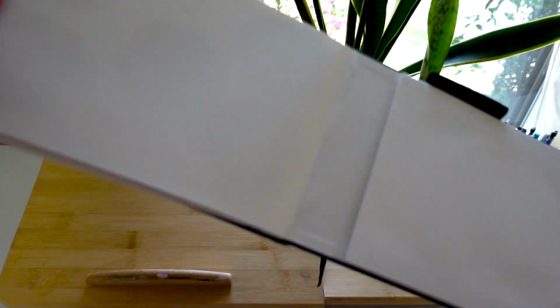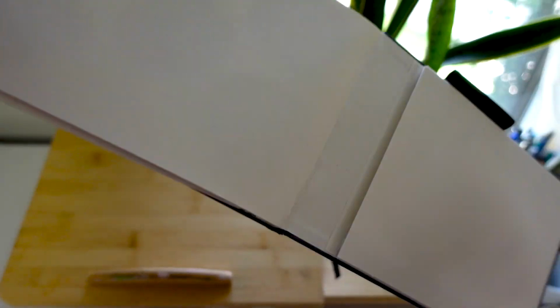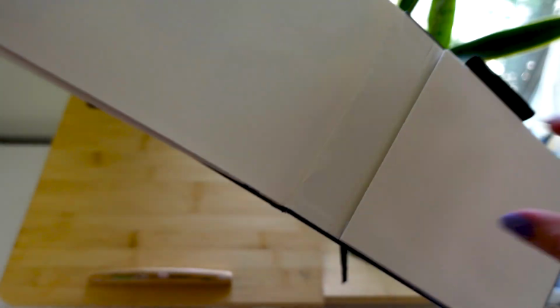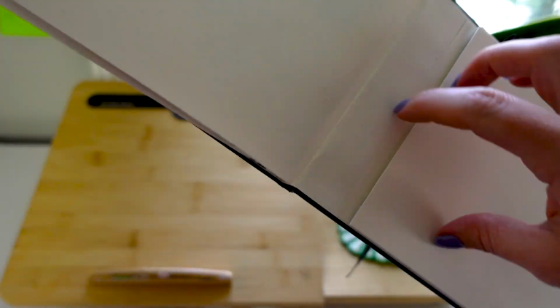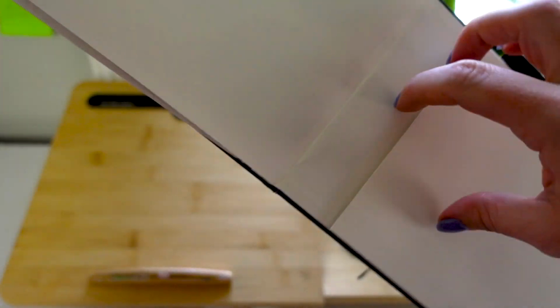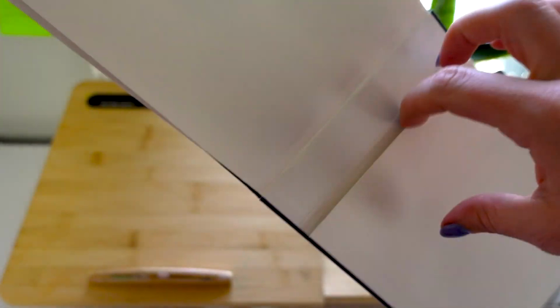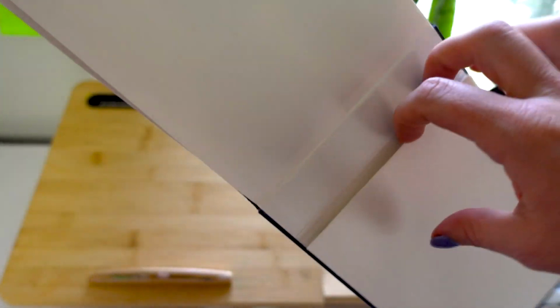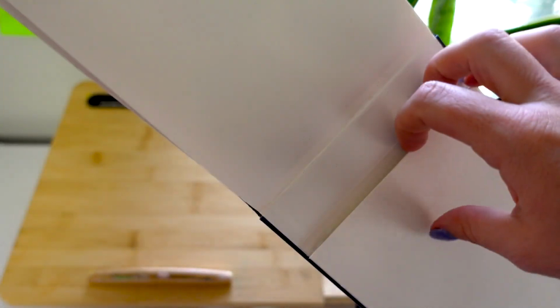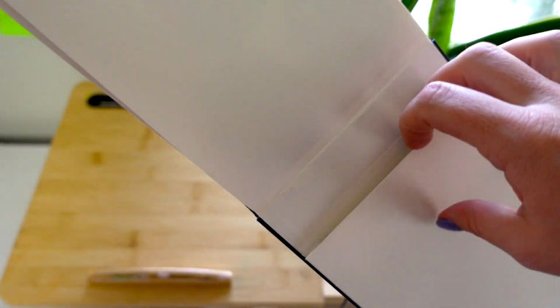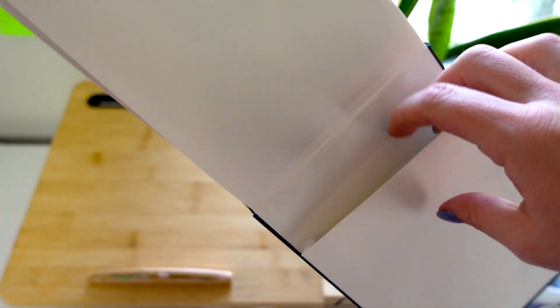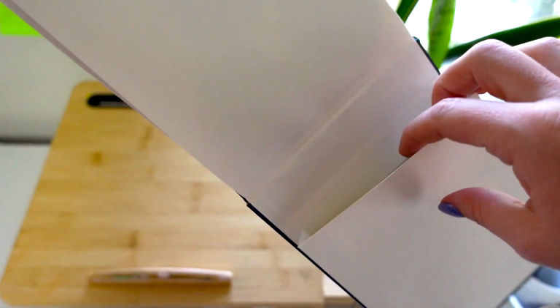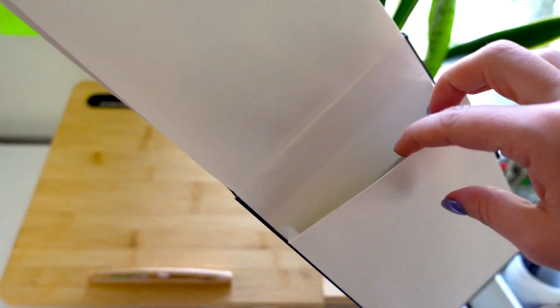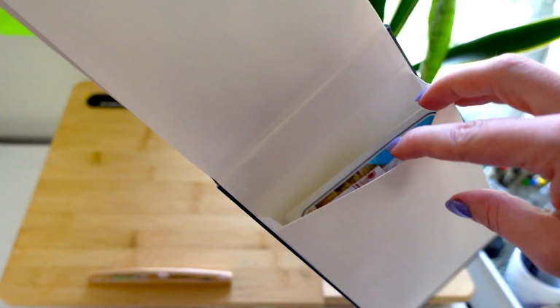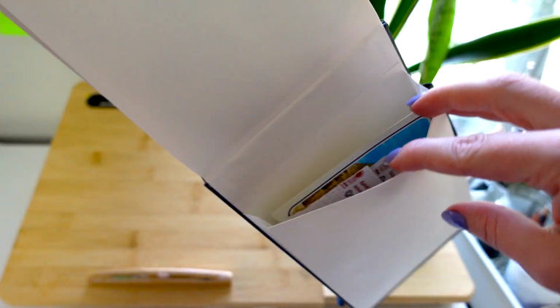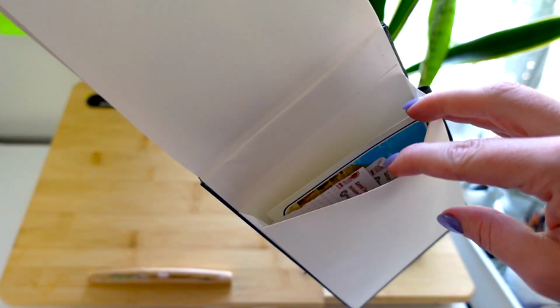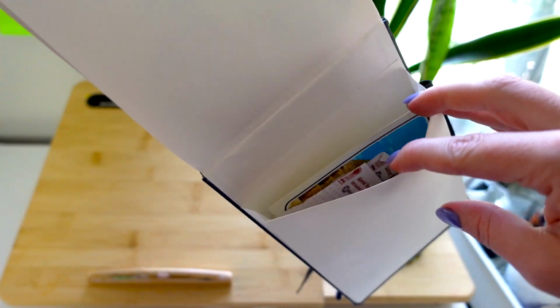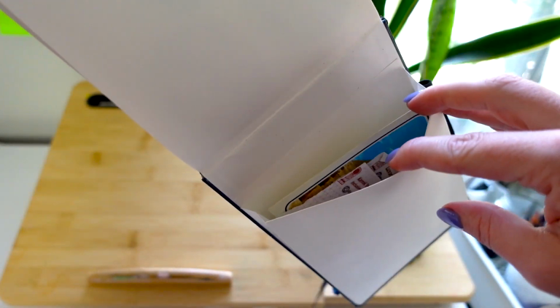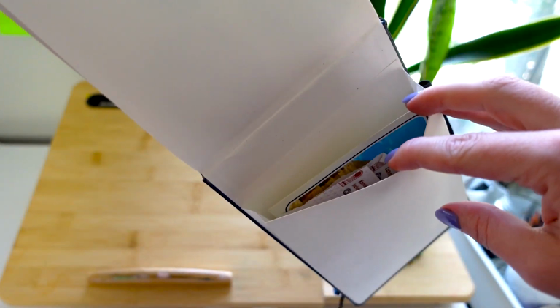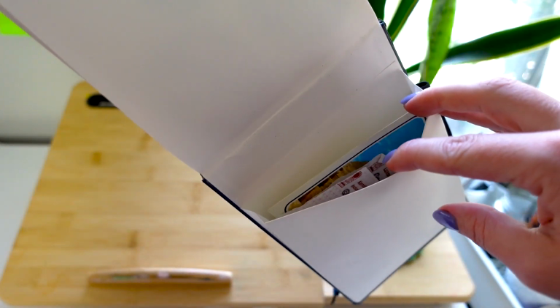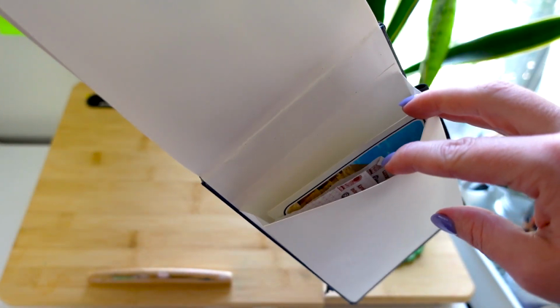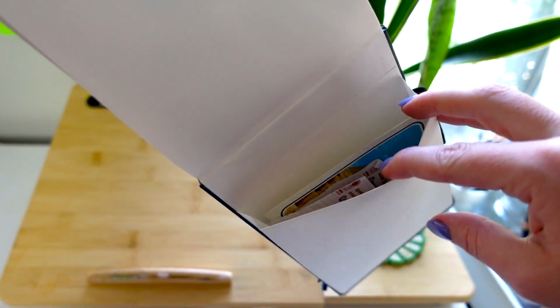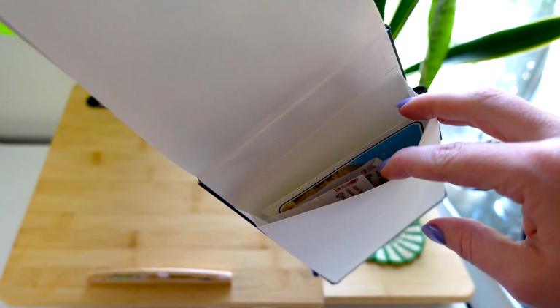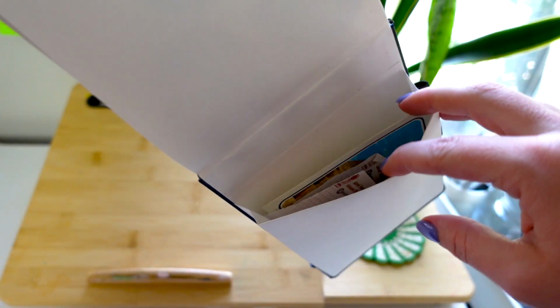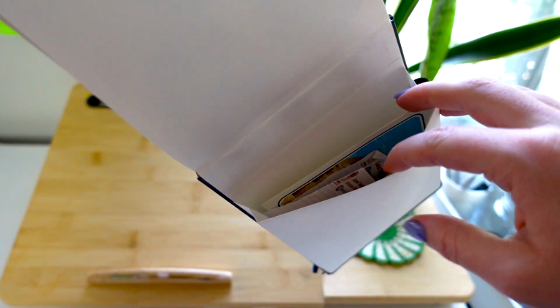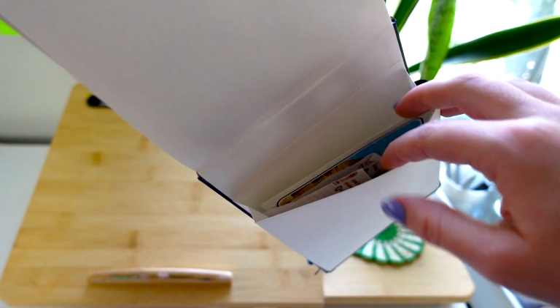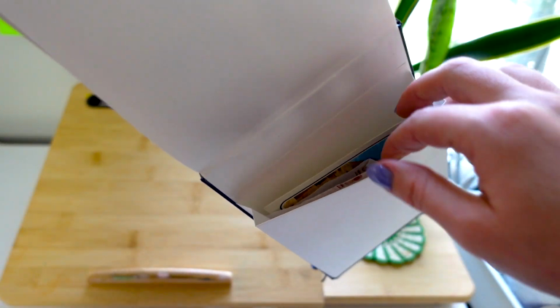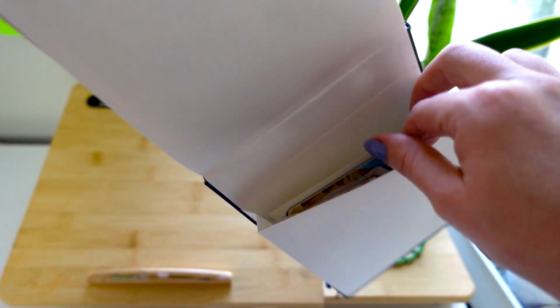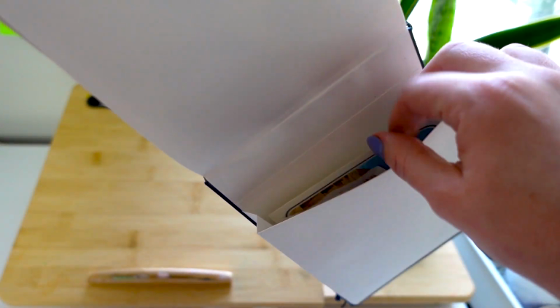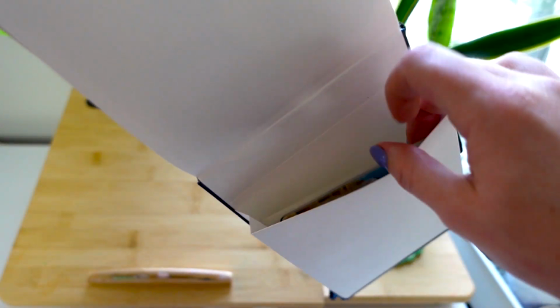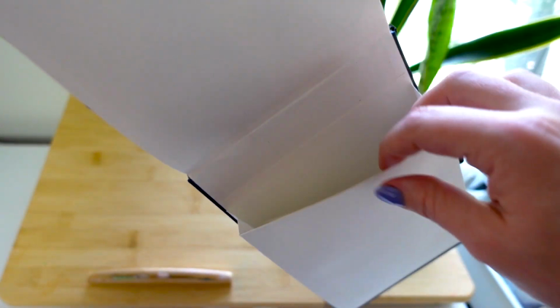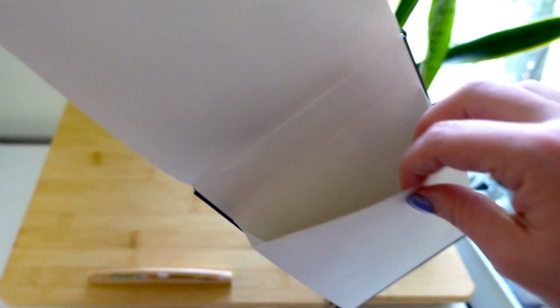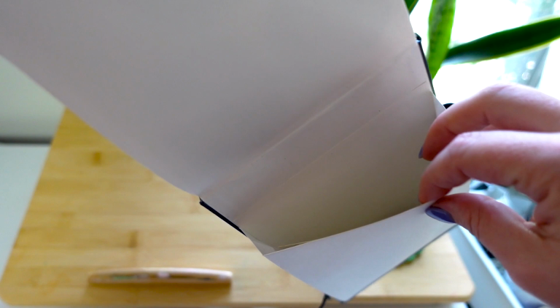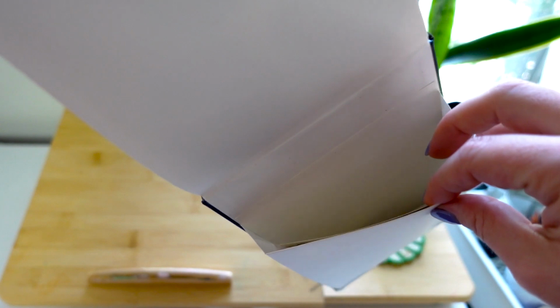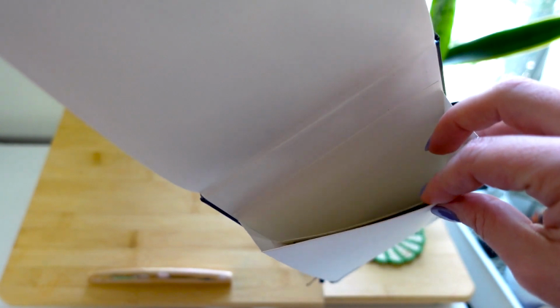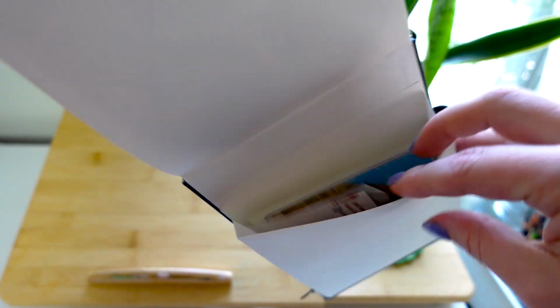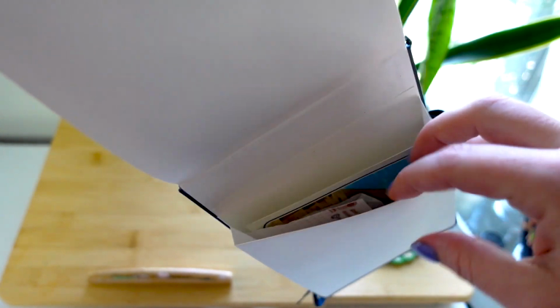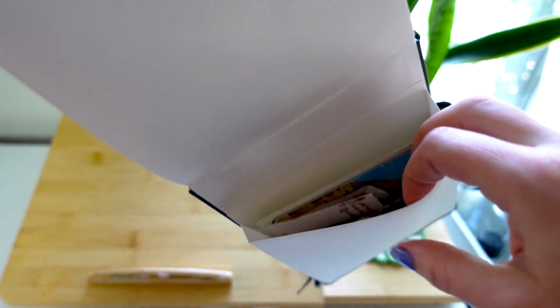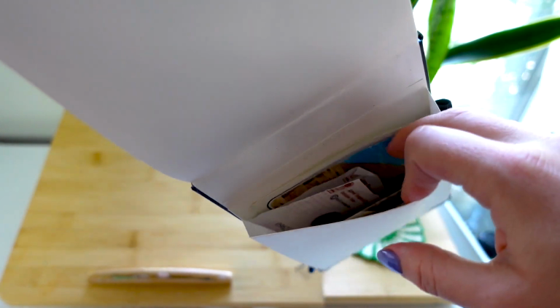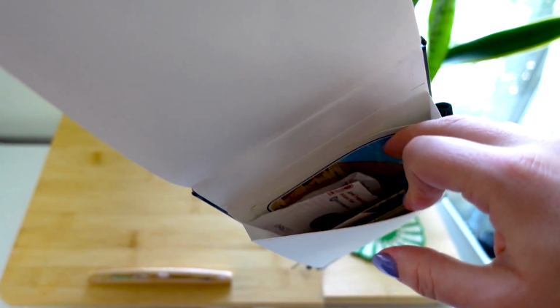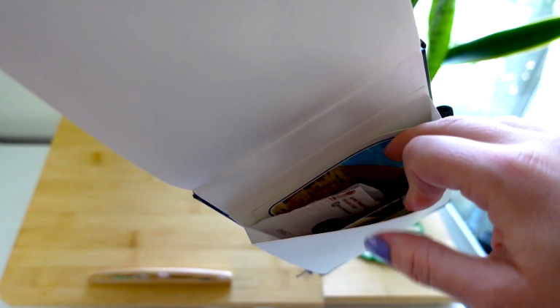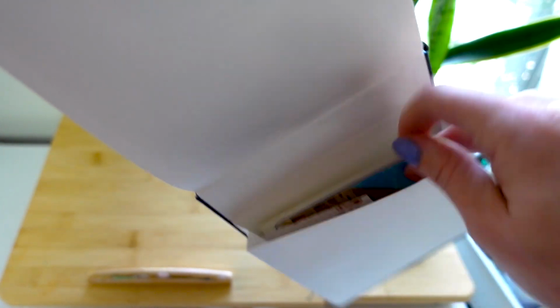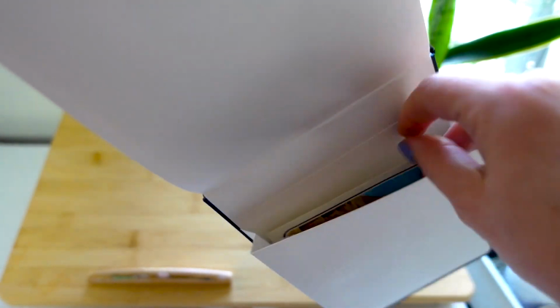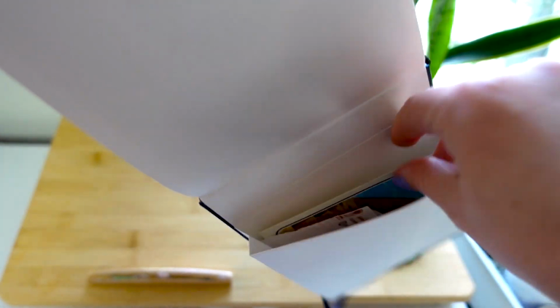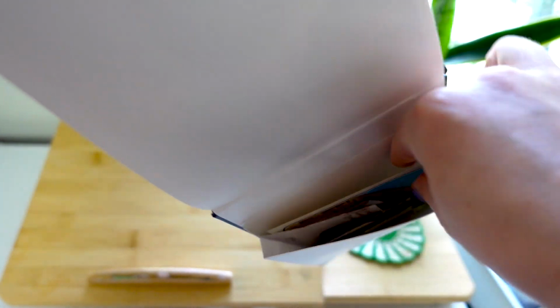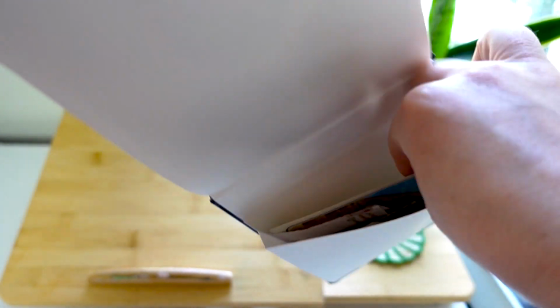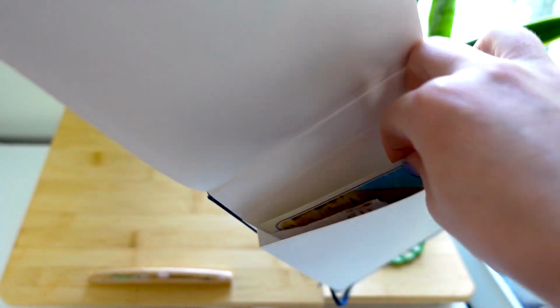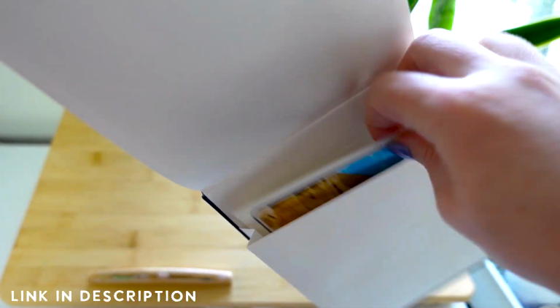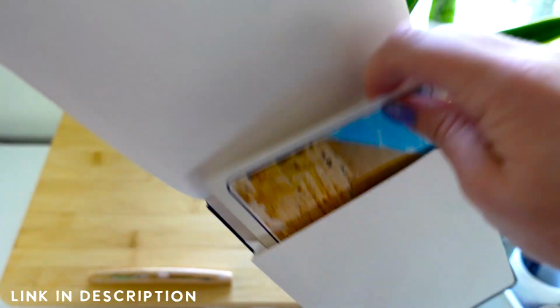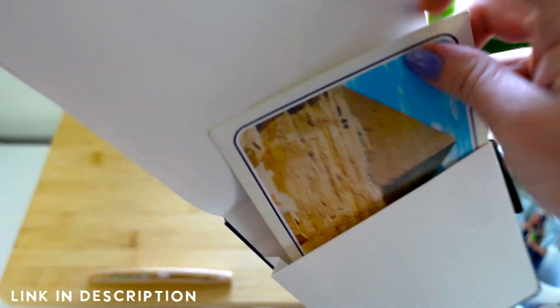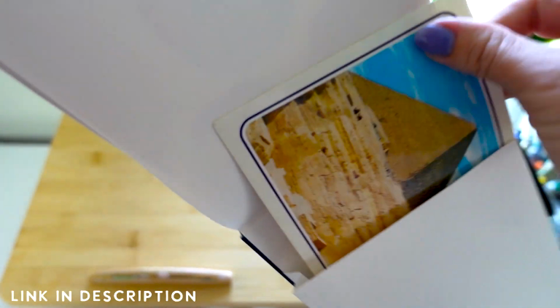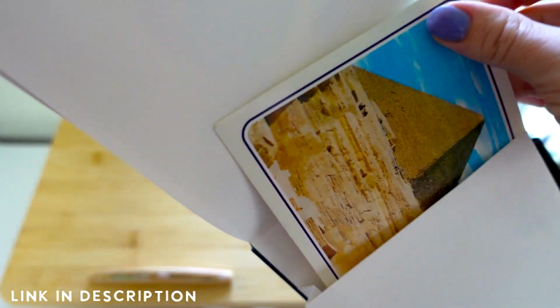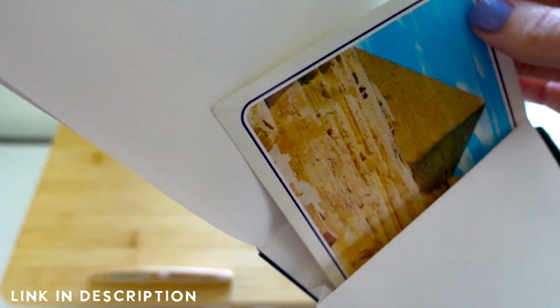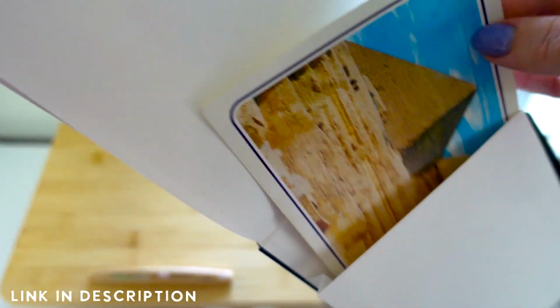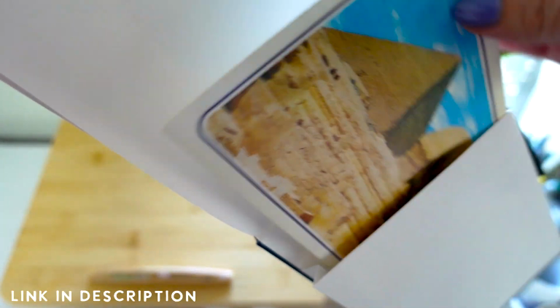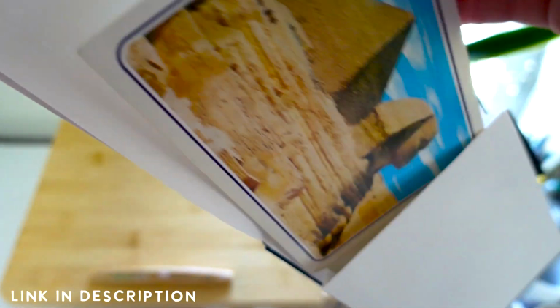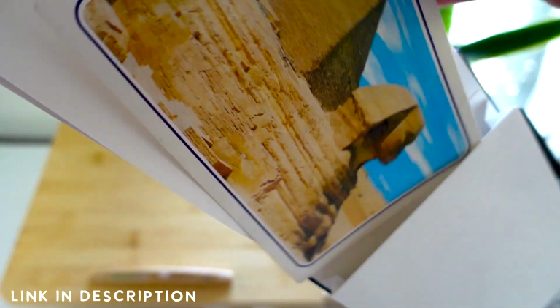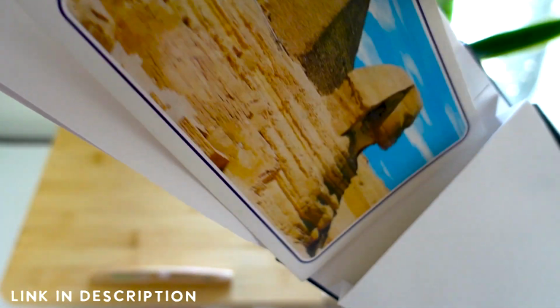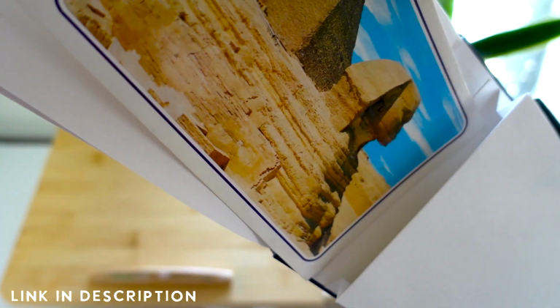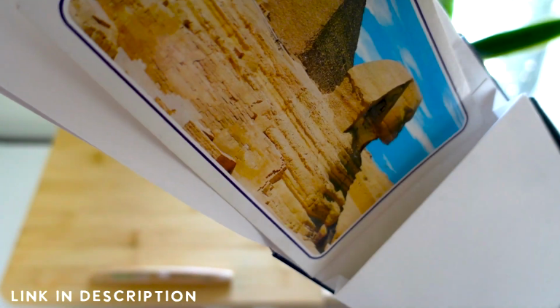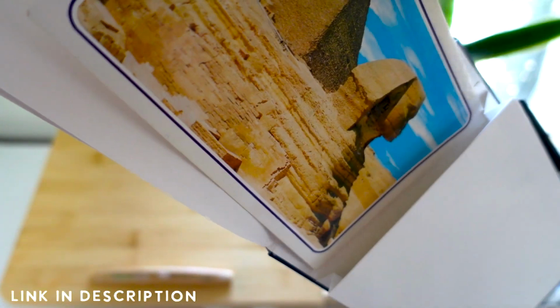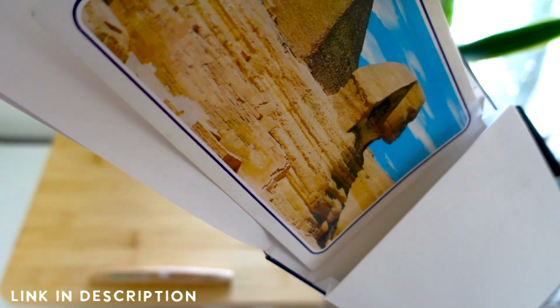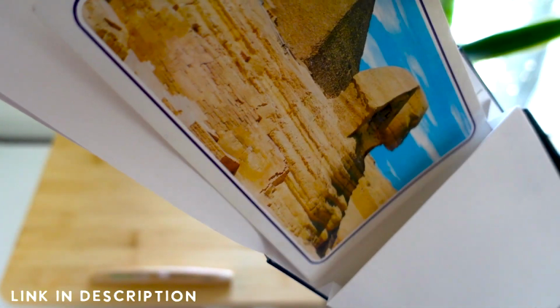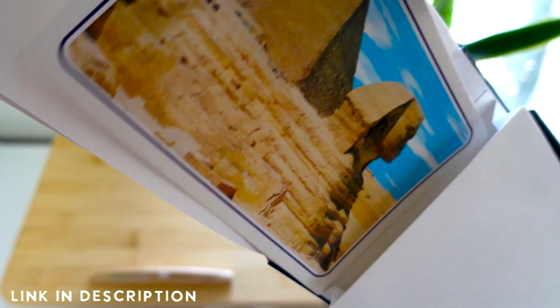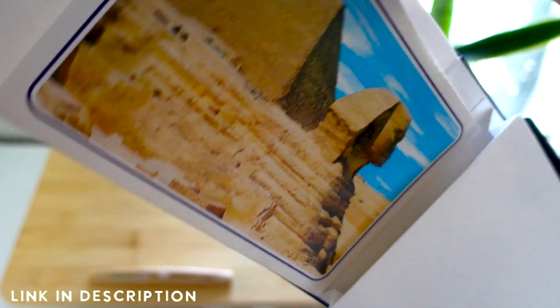There's a fun little pocket here for those of you who might be interested in buying the sketchbook.